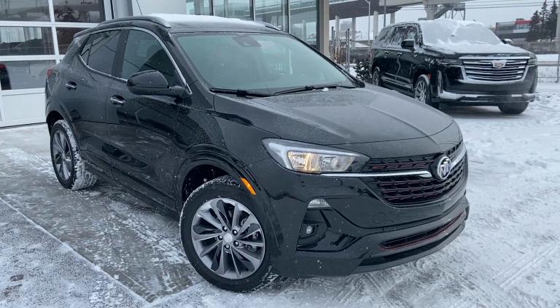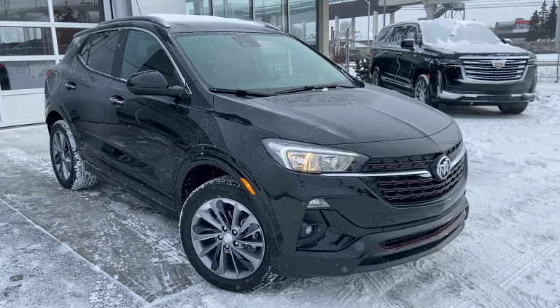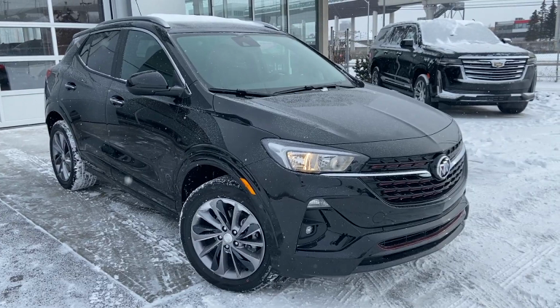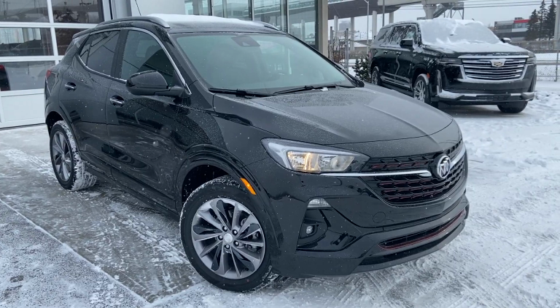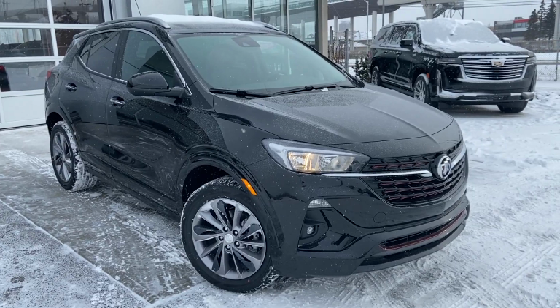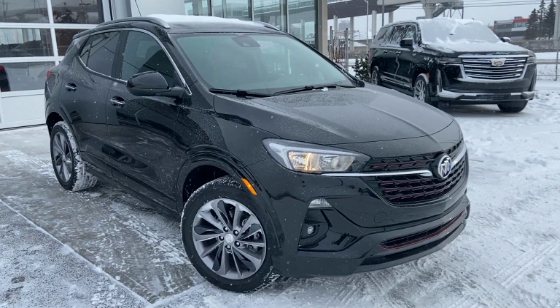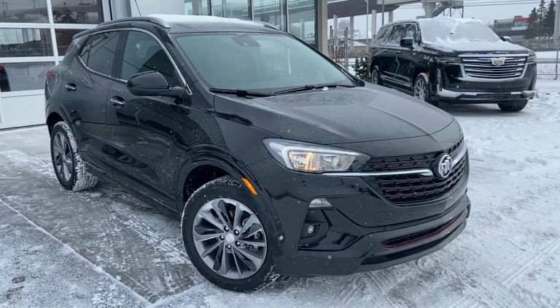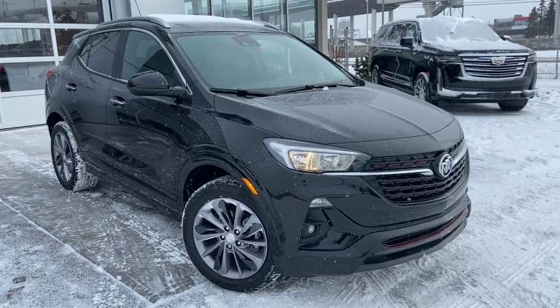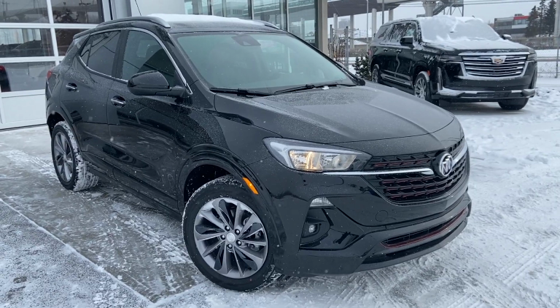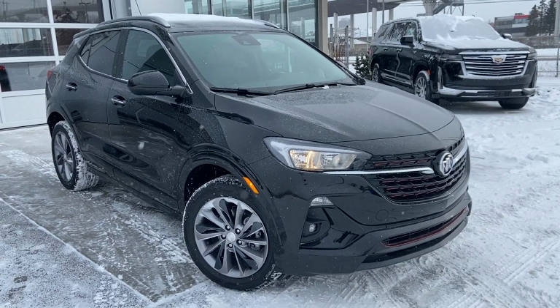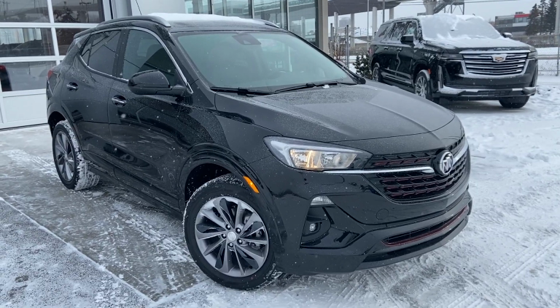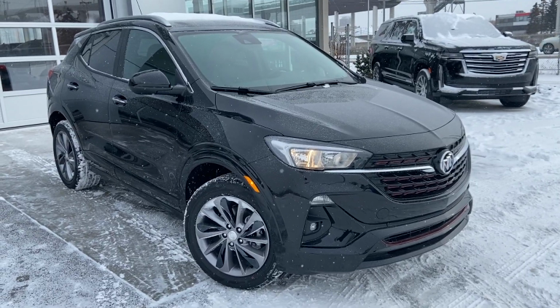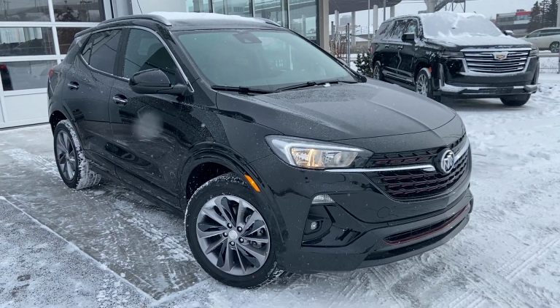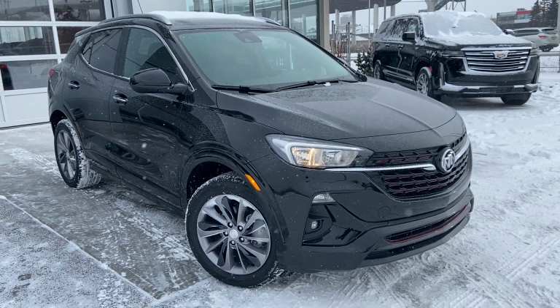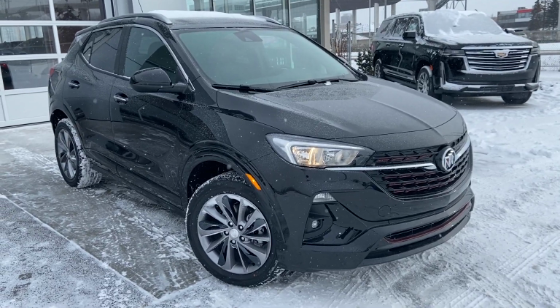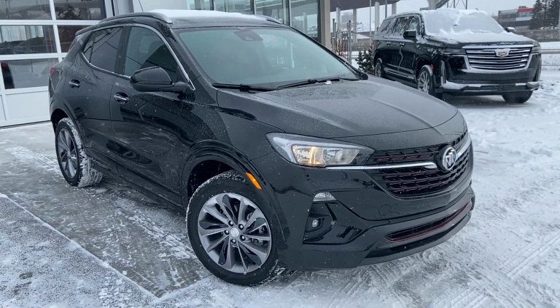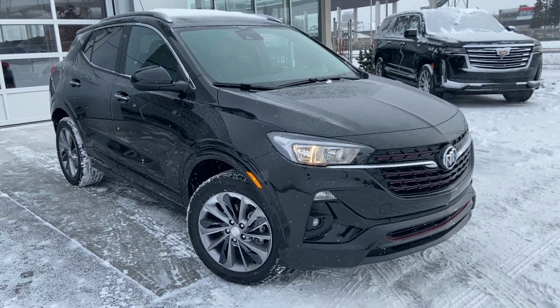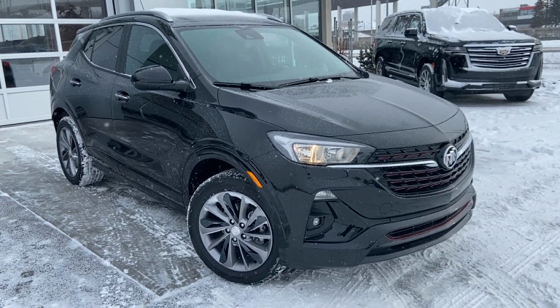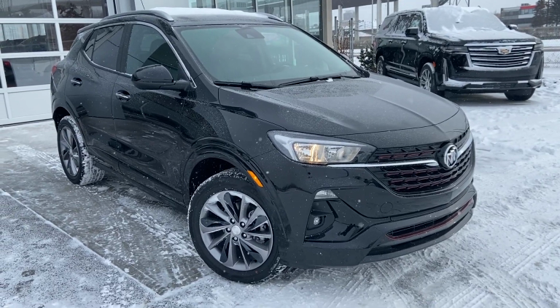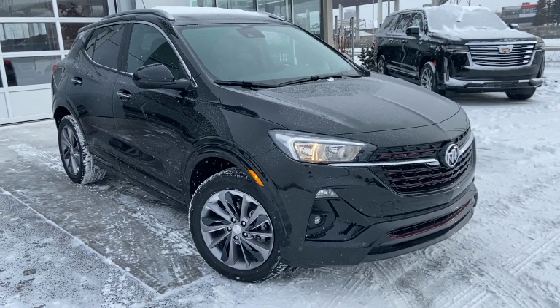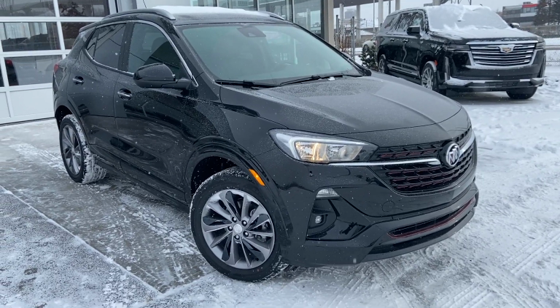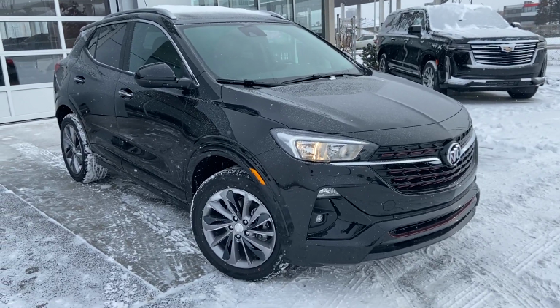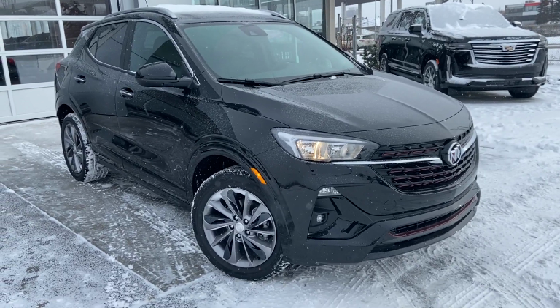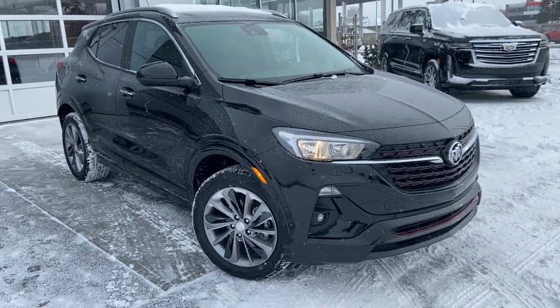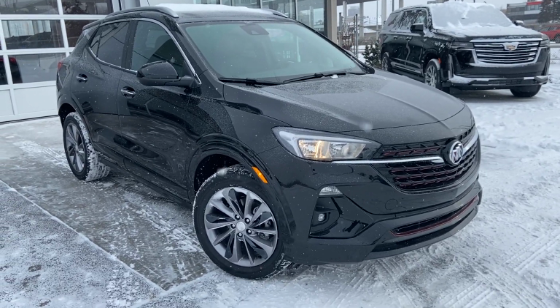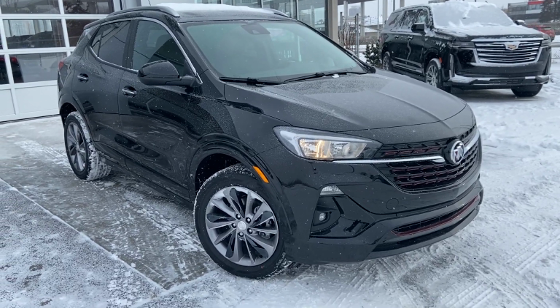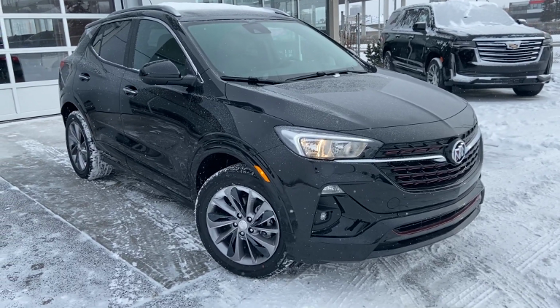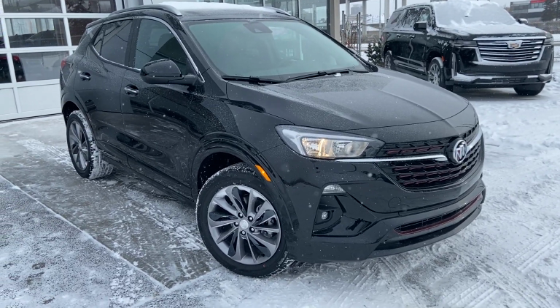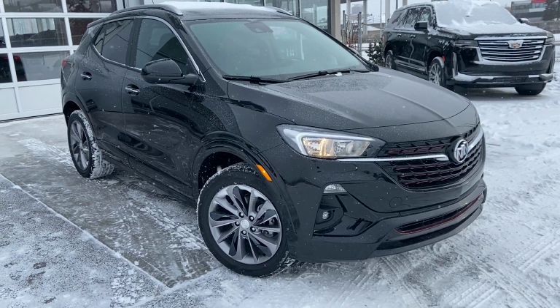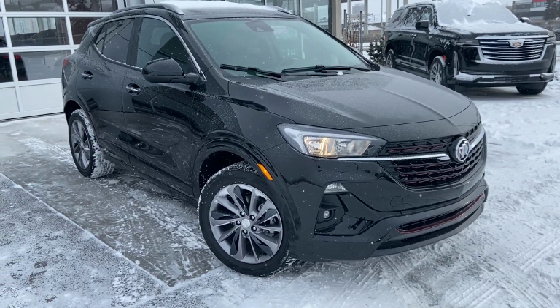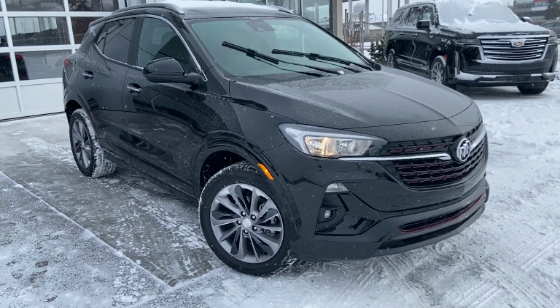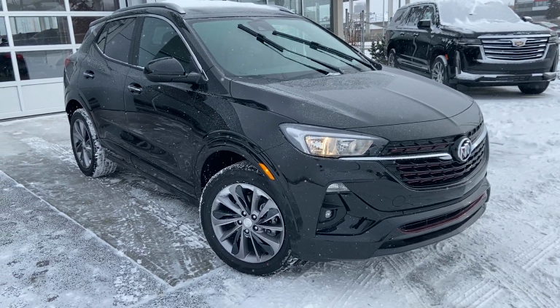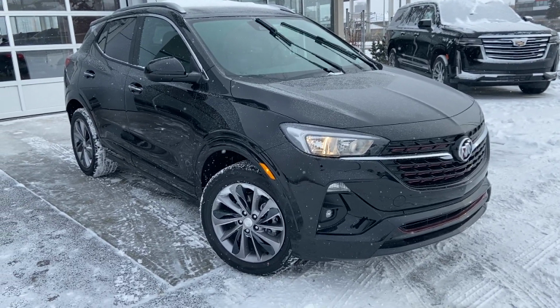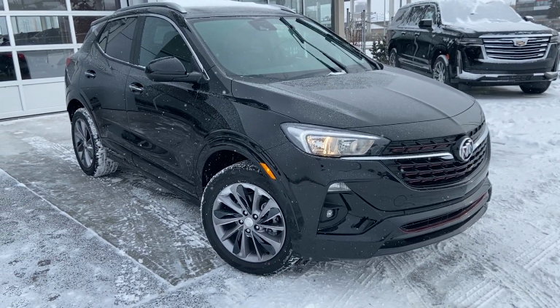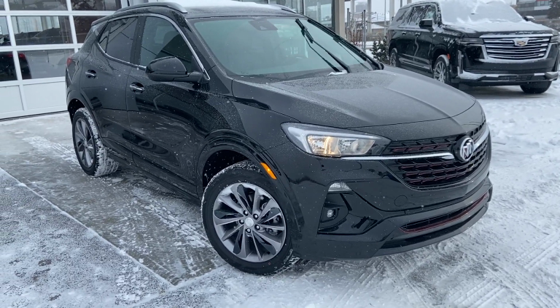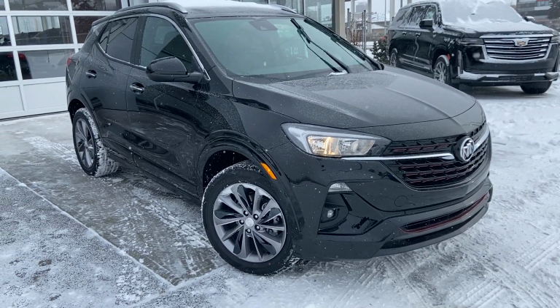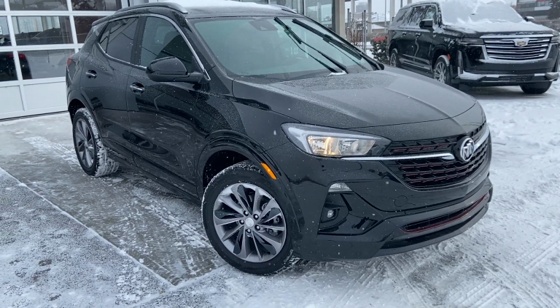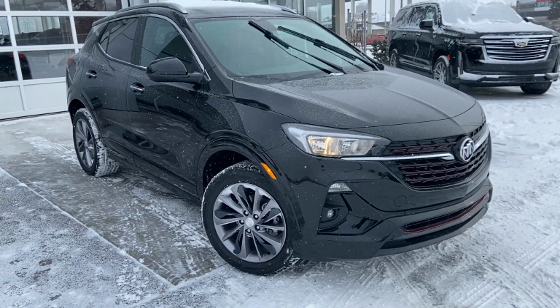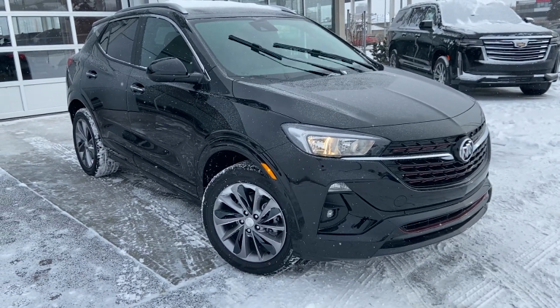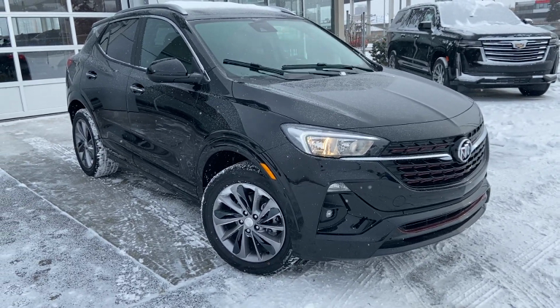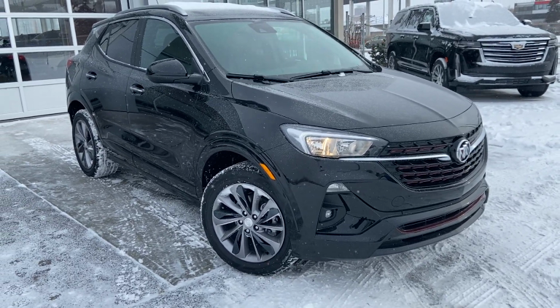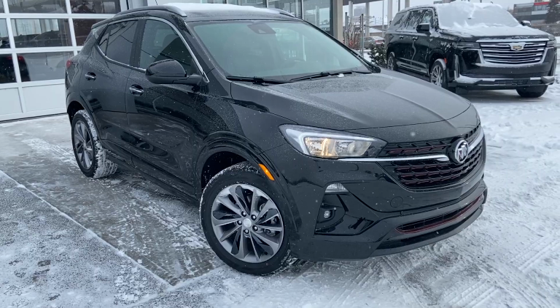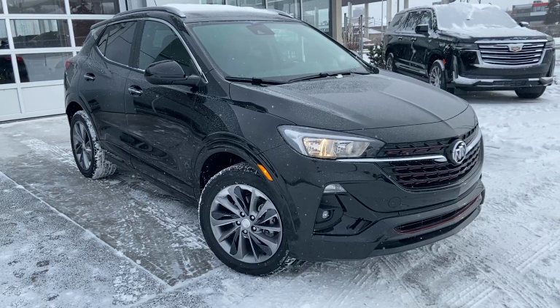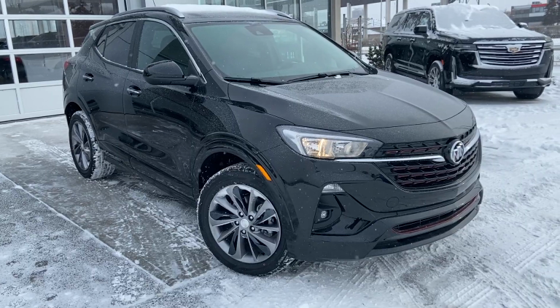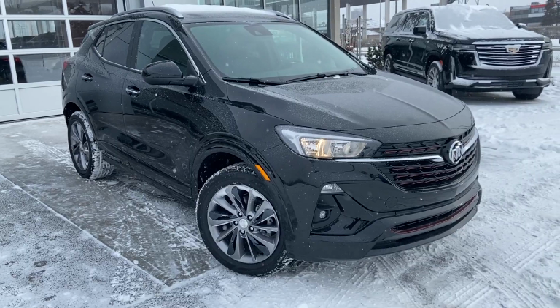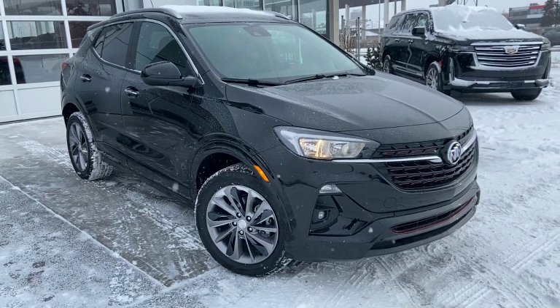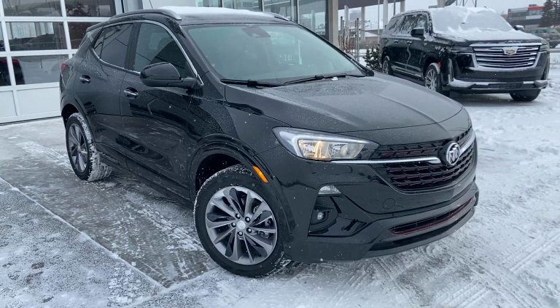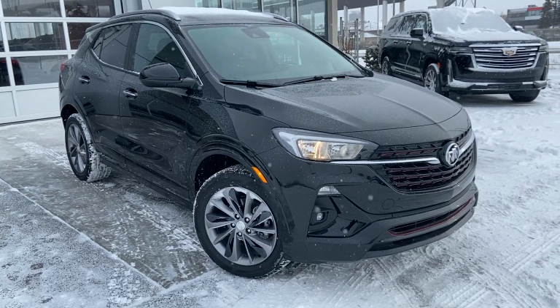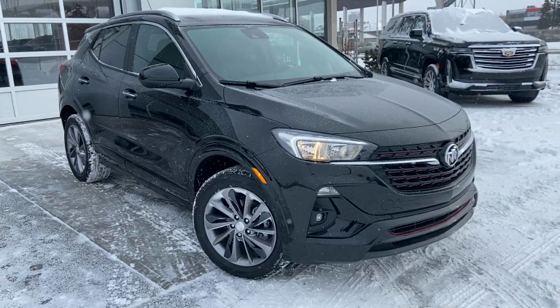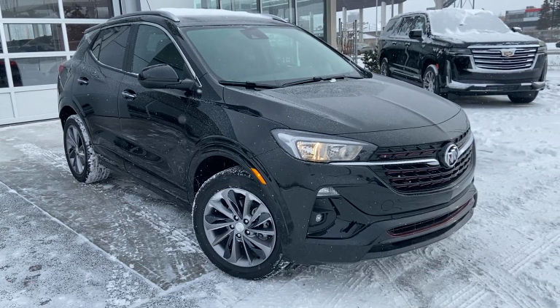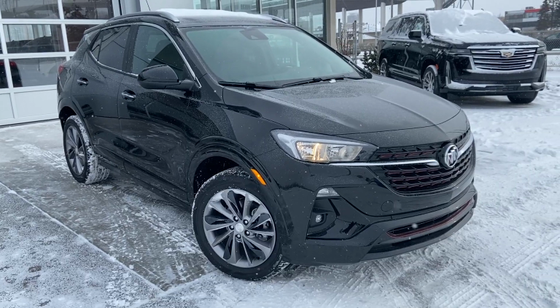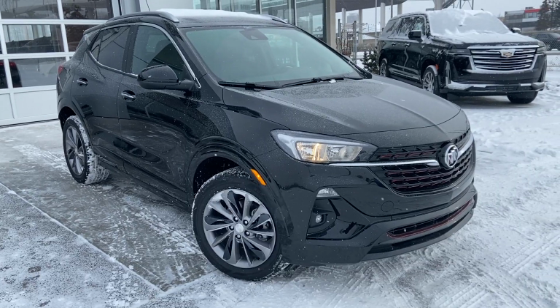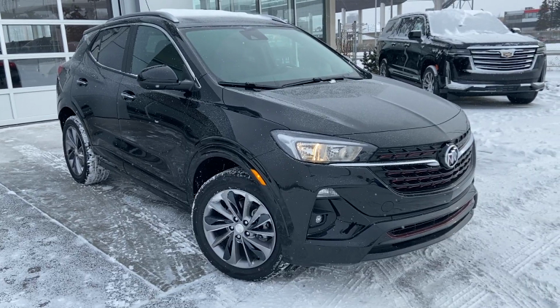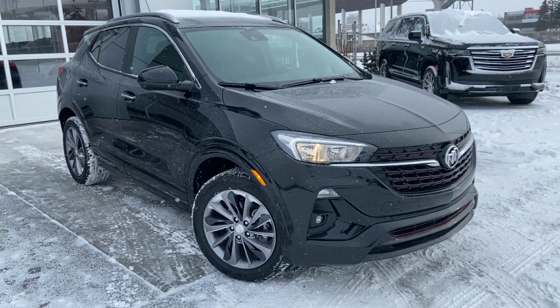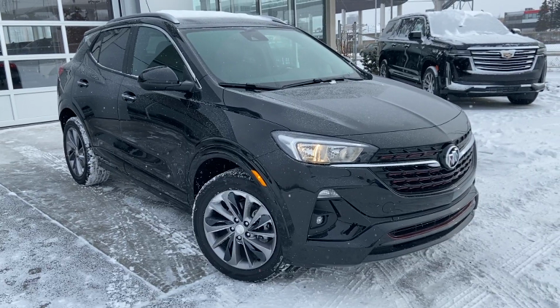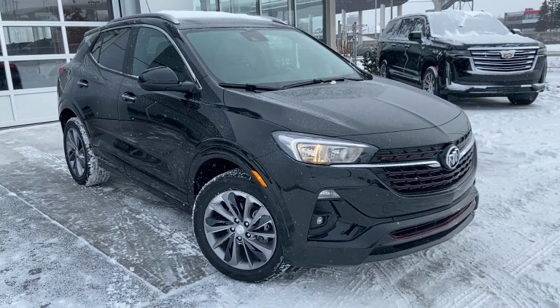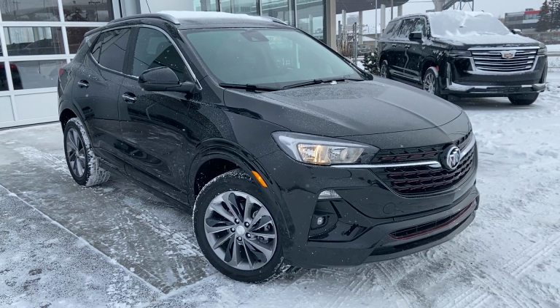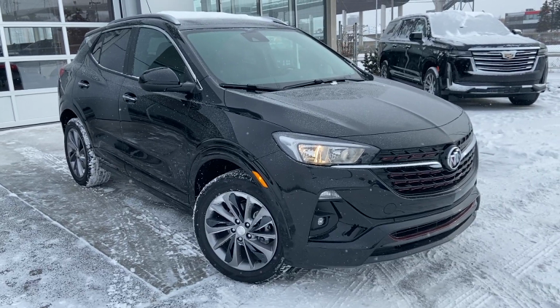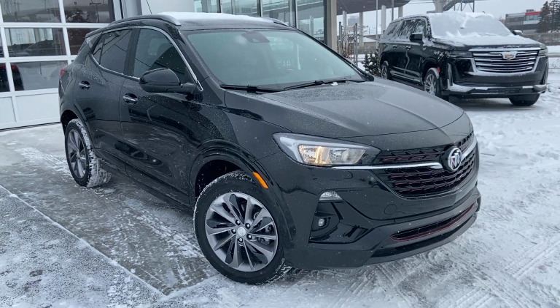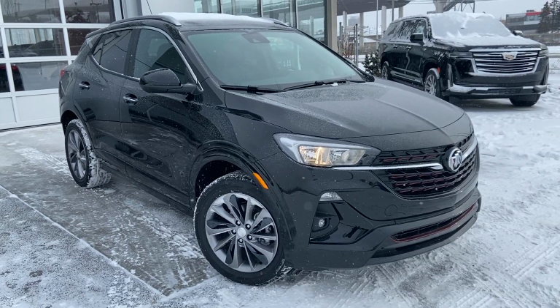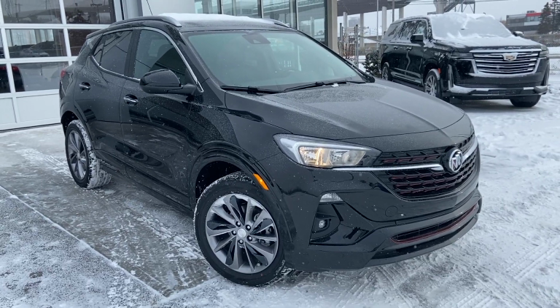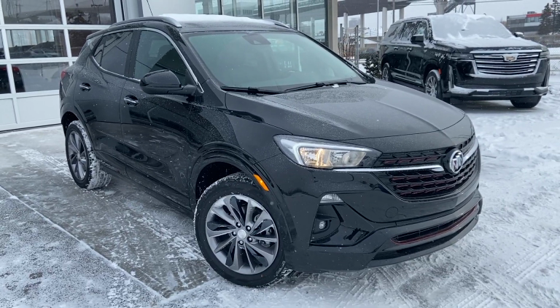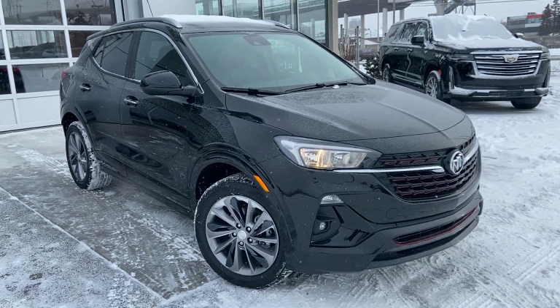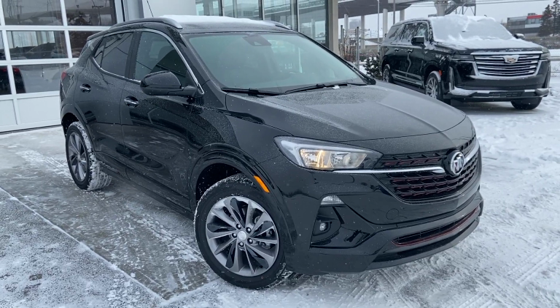Thank you for taking the time to watch this brief walk-around video on the brand new 2023 Buick Encore GX. Any questions or inquiries, please contact our sales team.